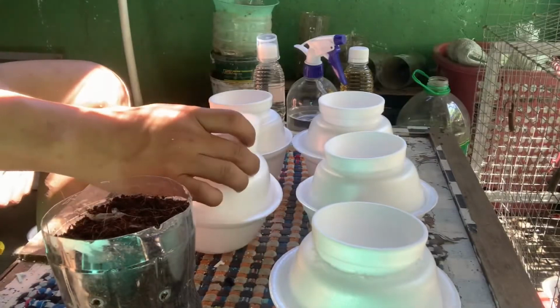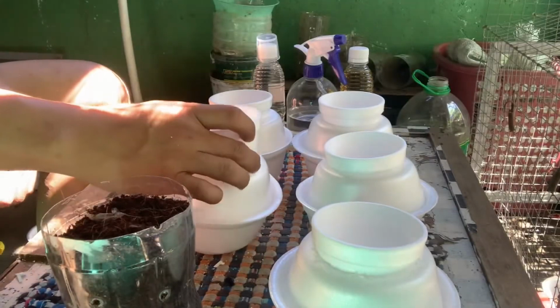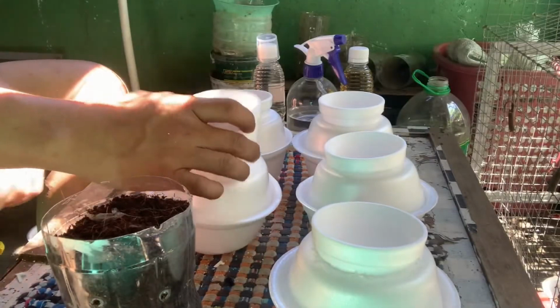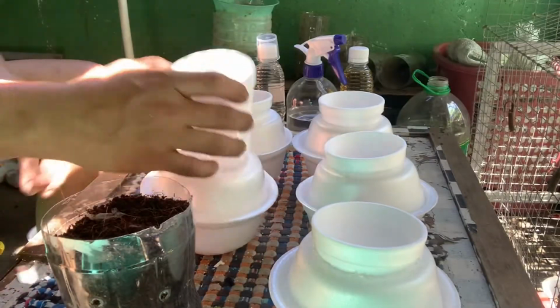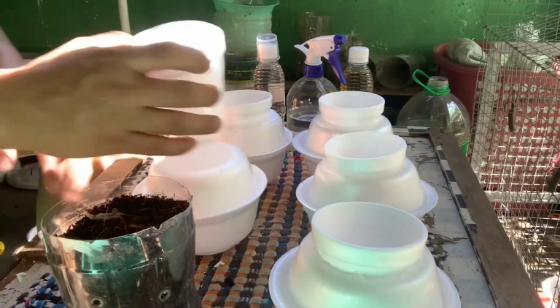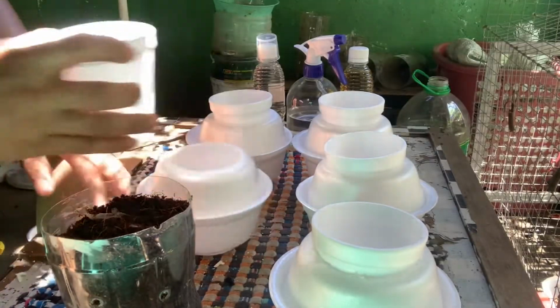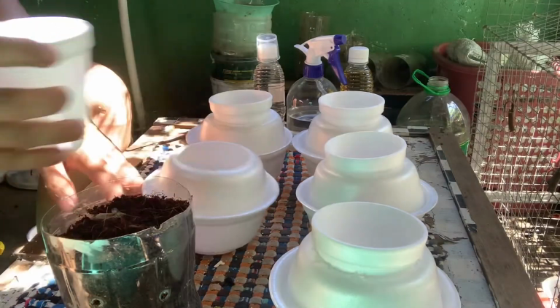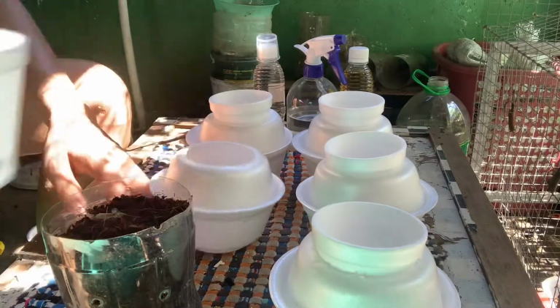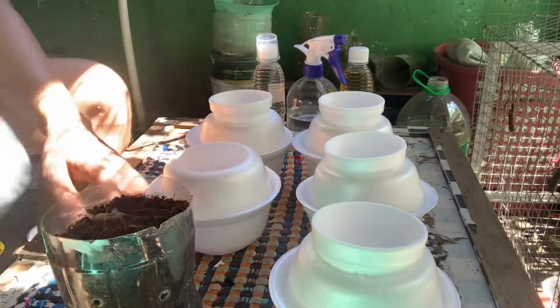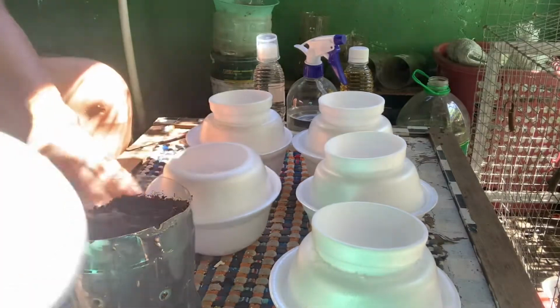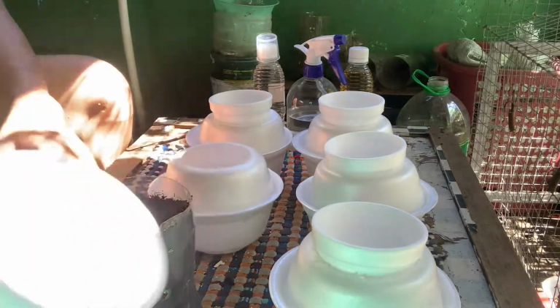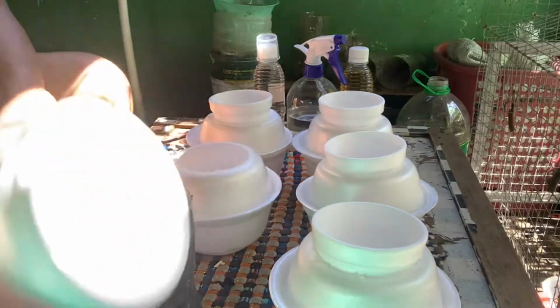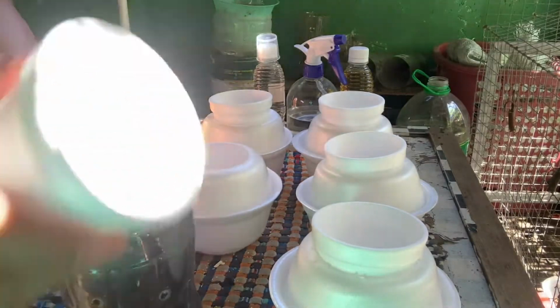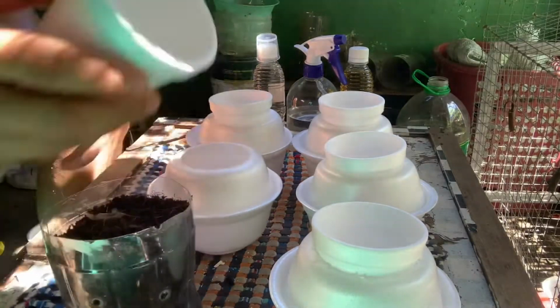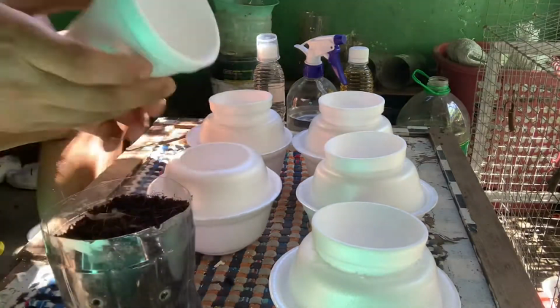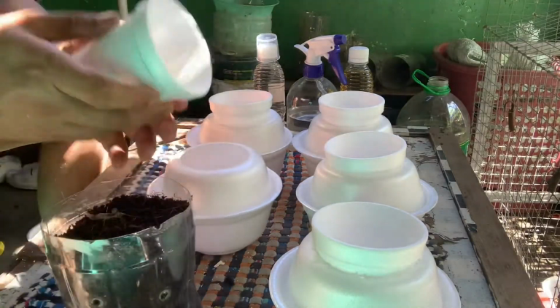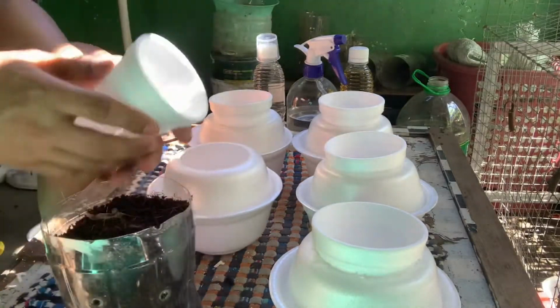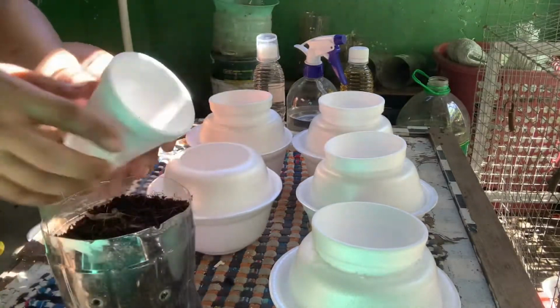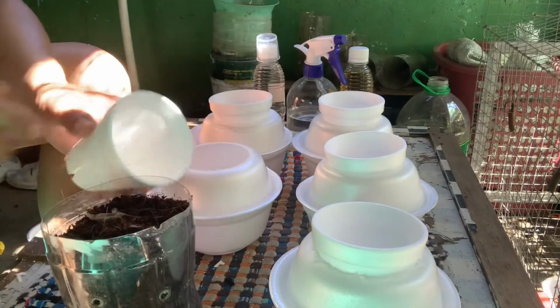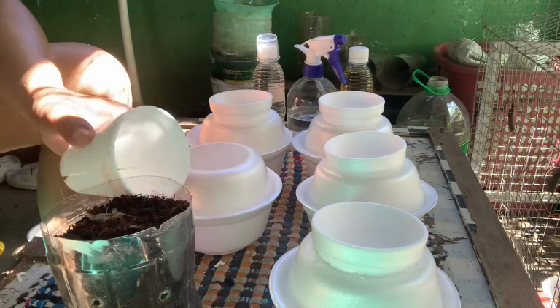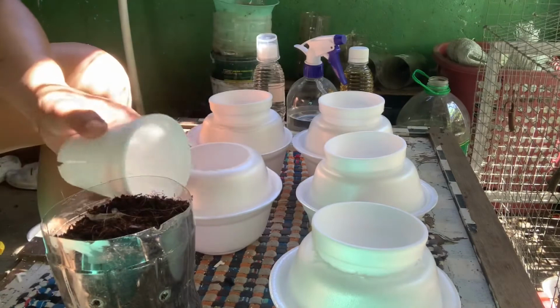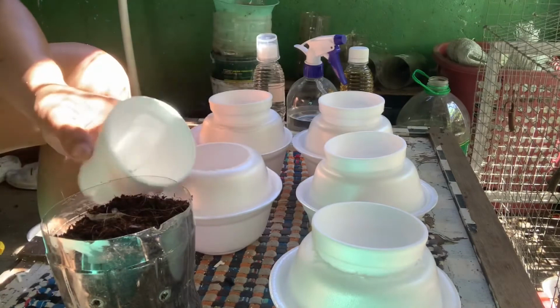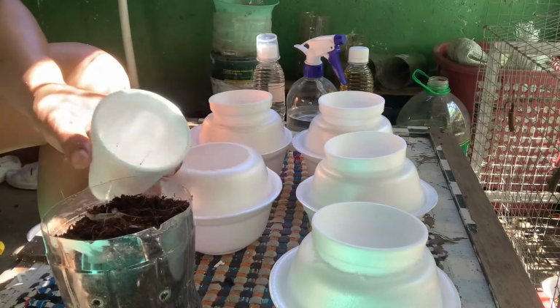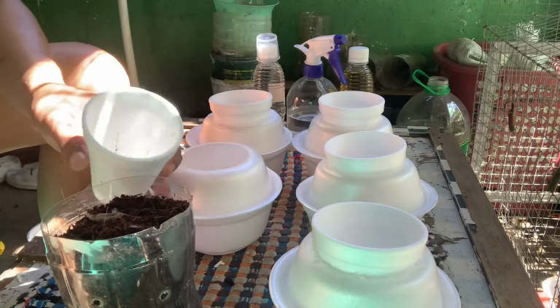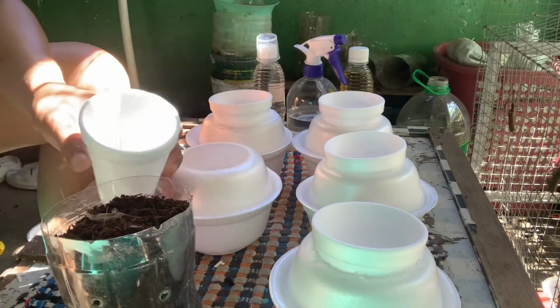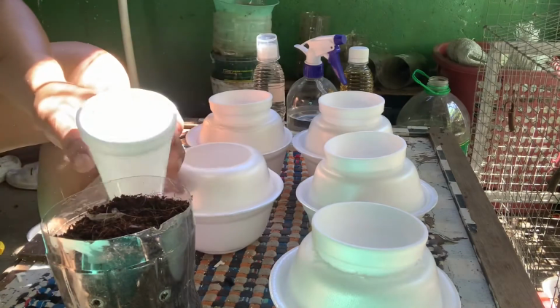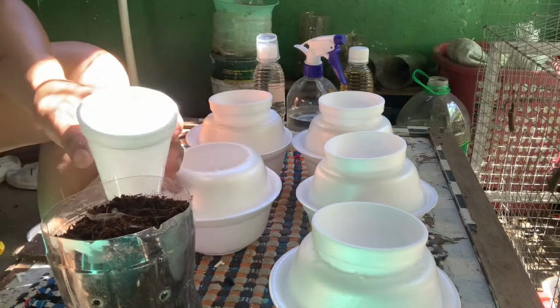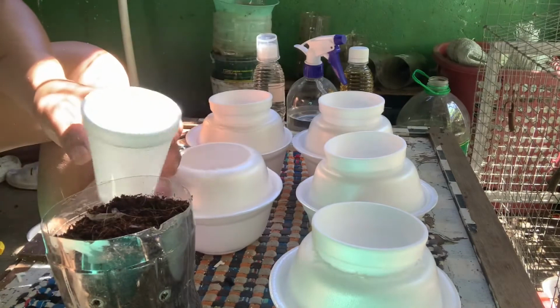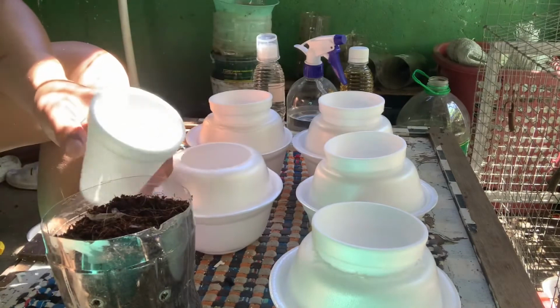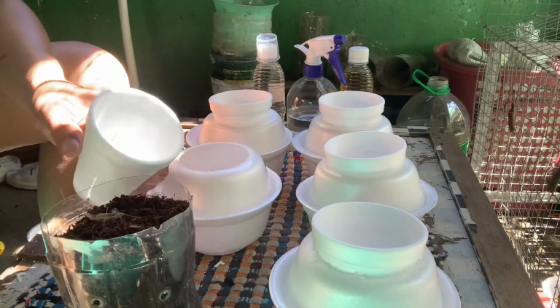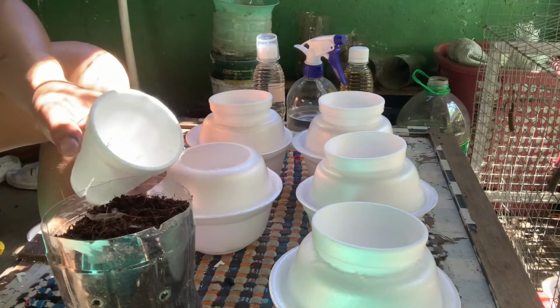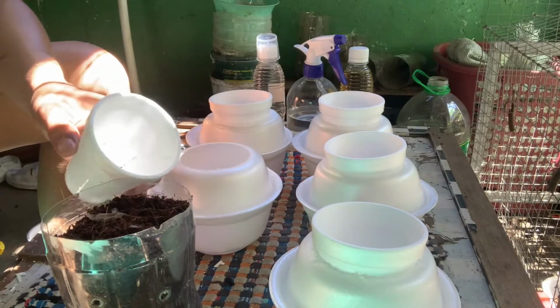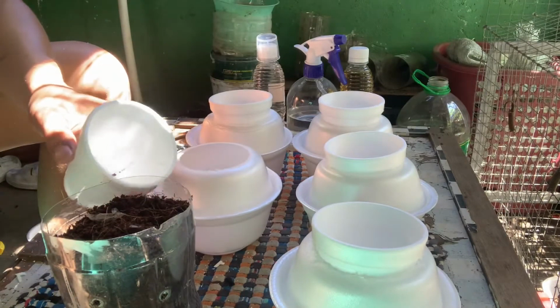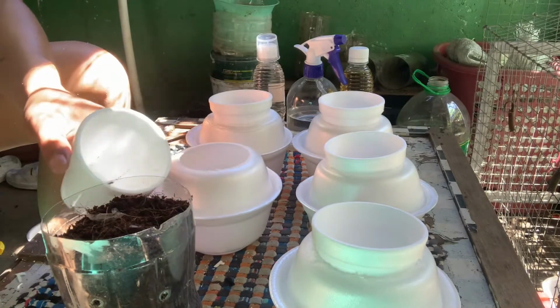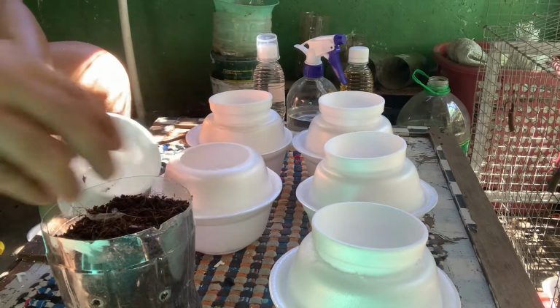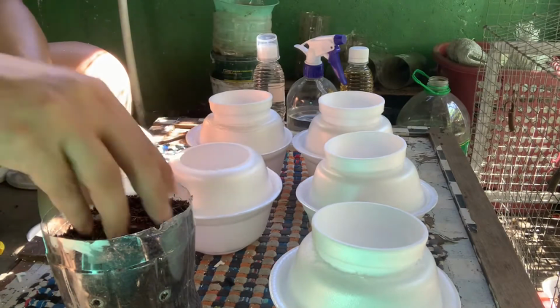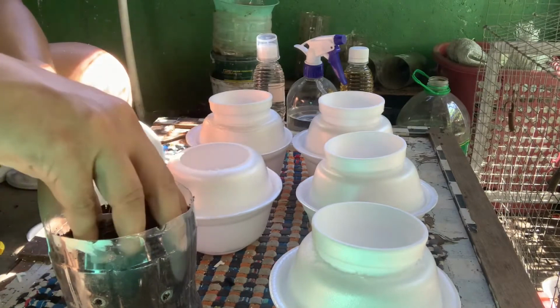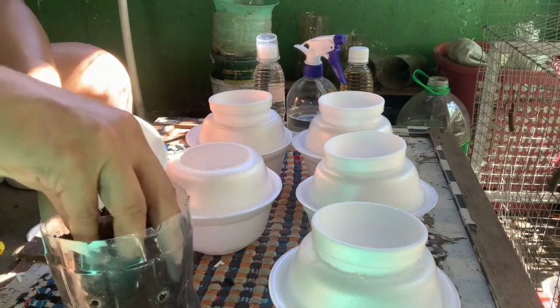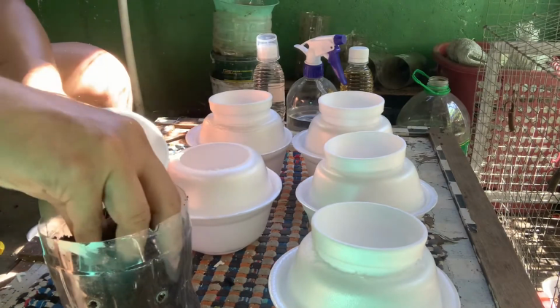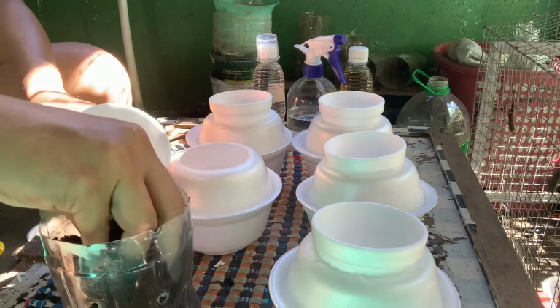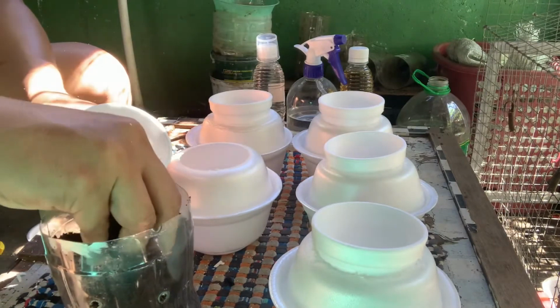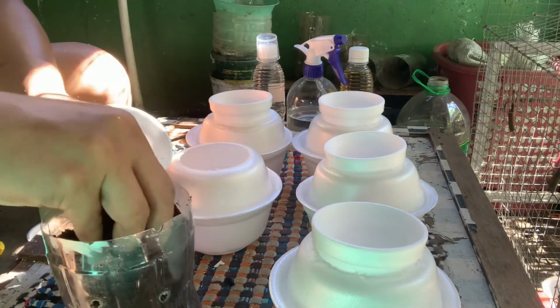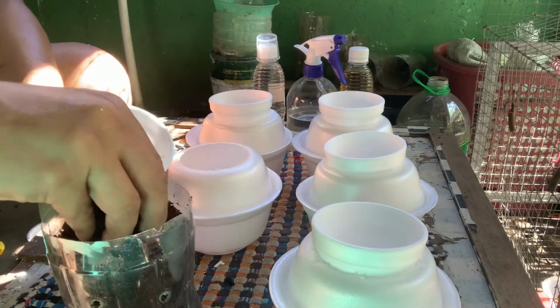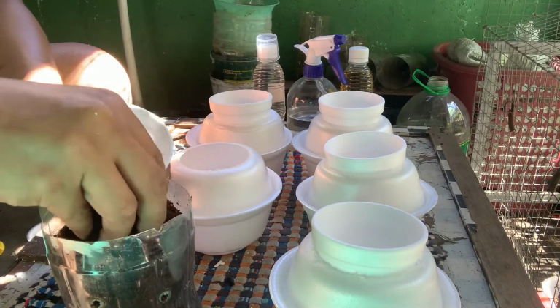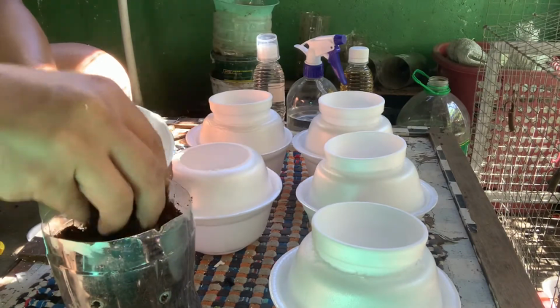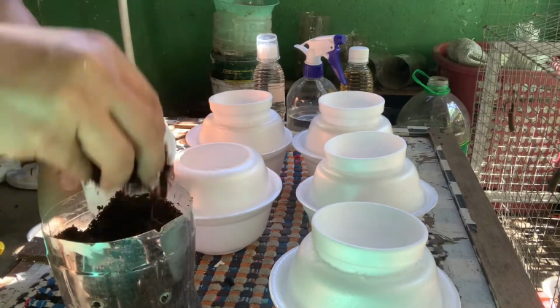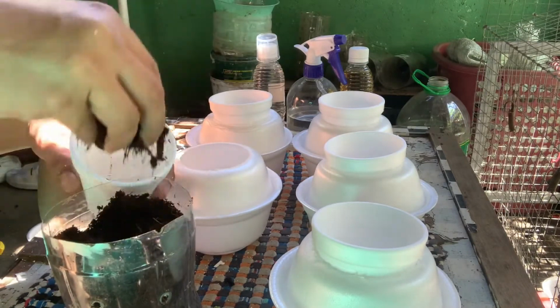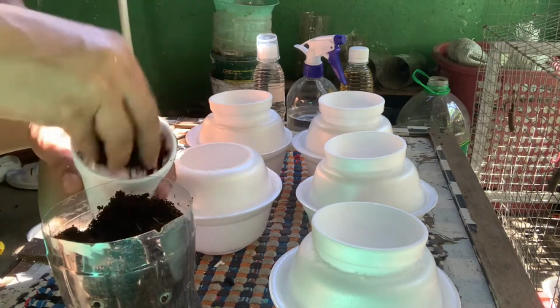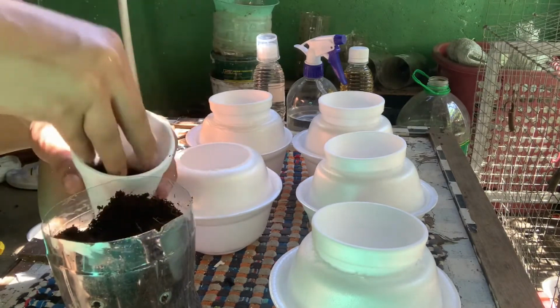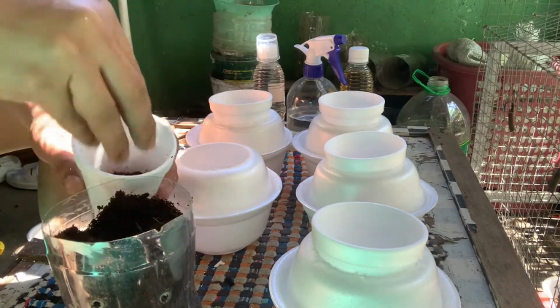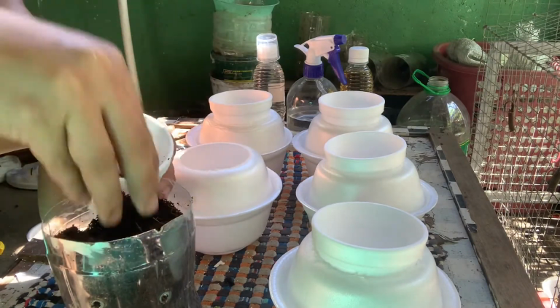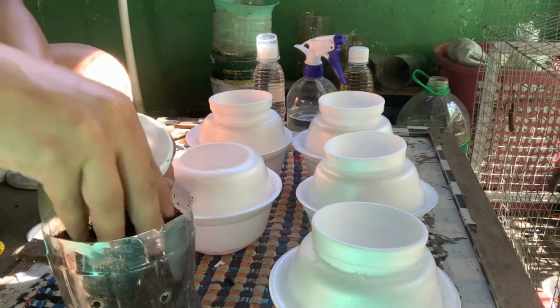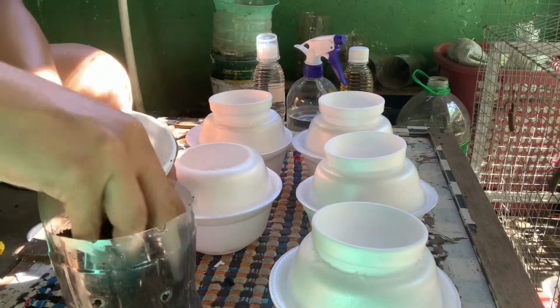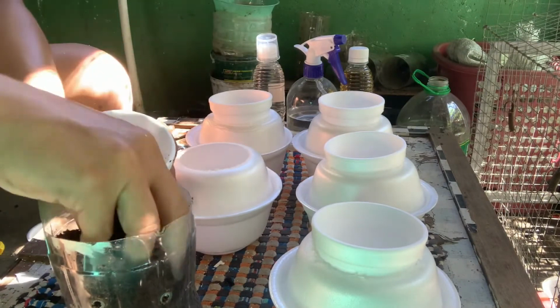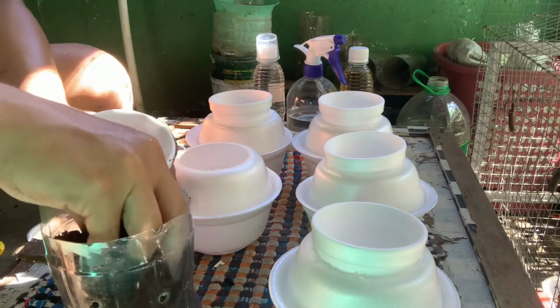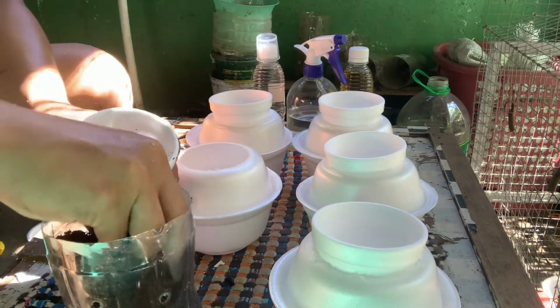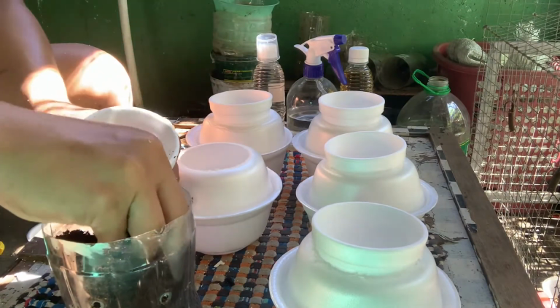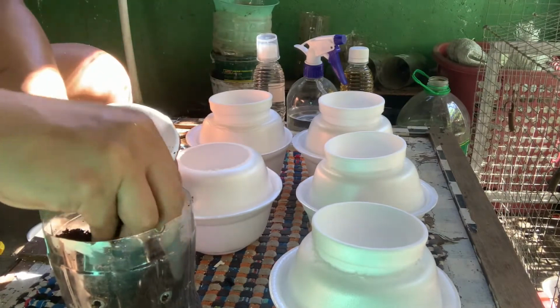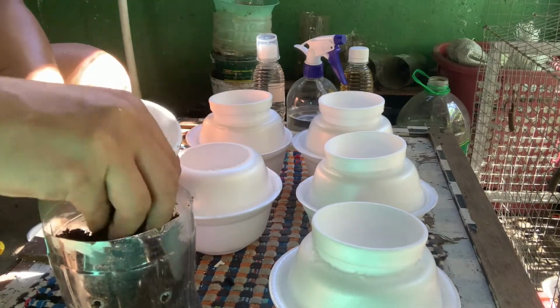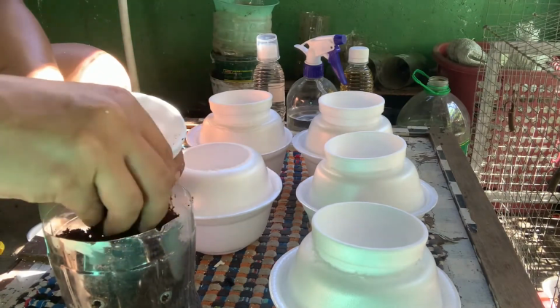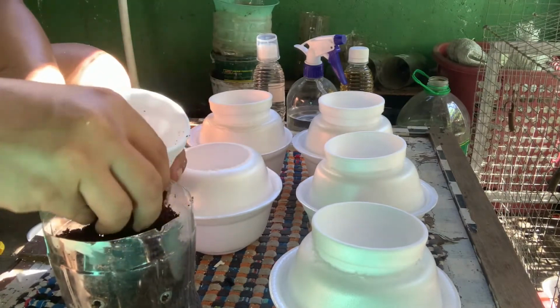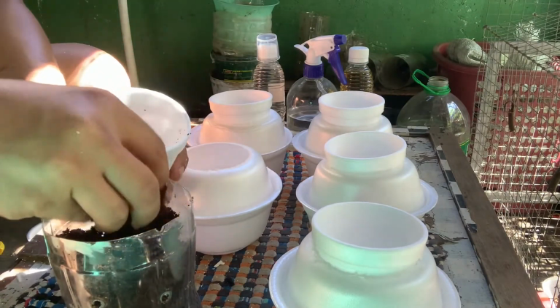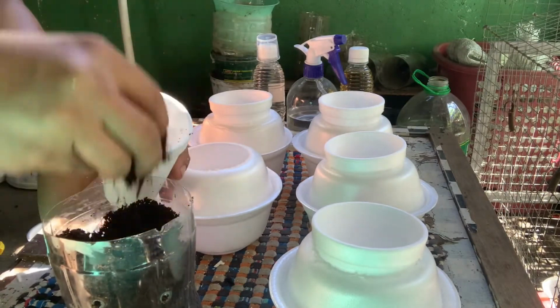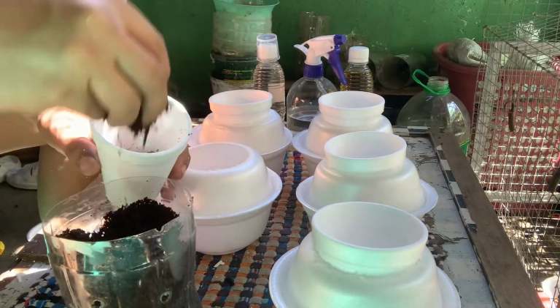And then I put some coco coir on the styro cup to hold the seedlings.